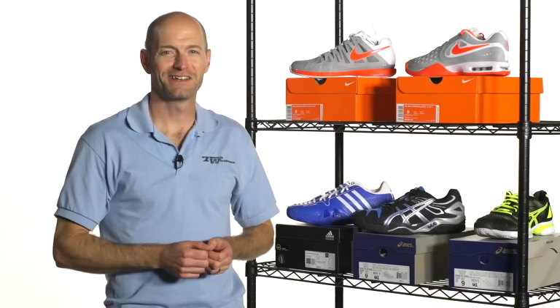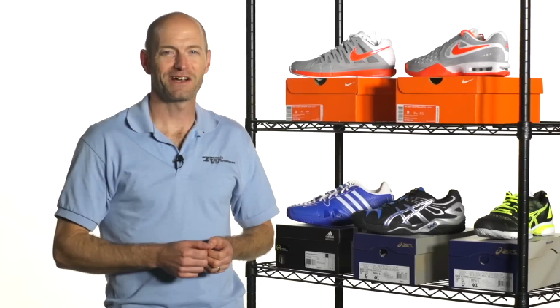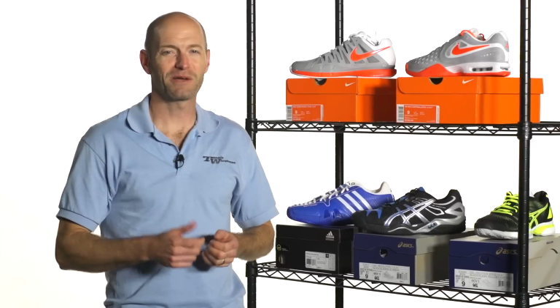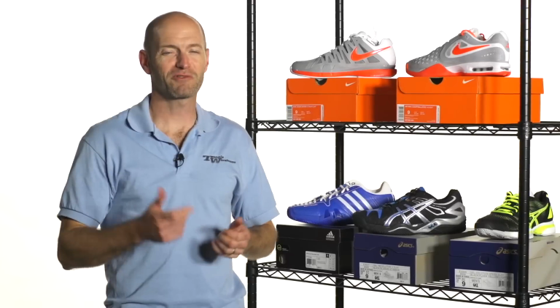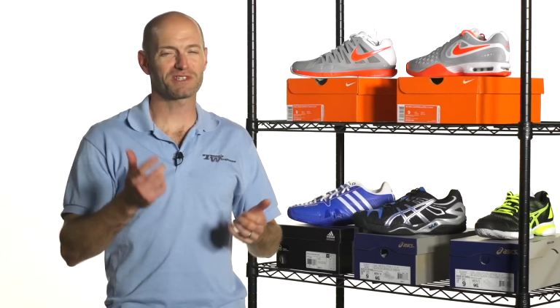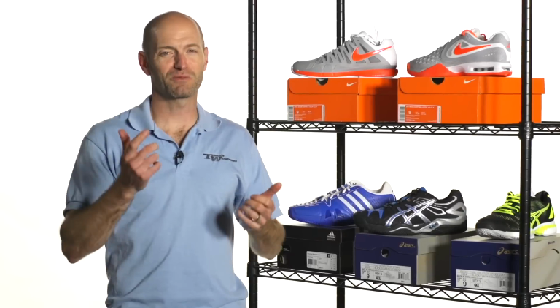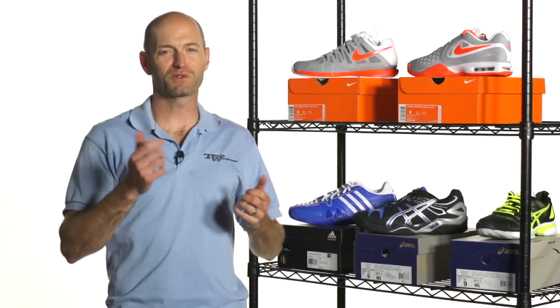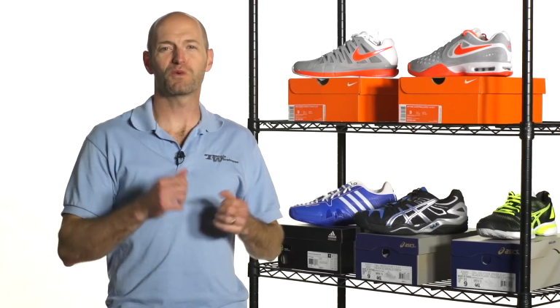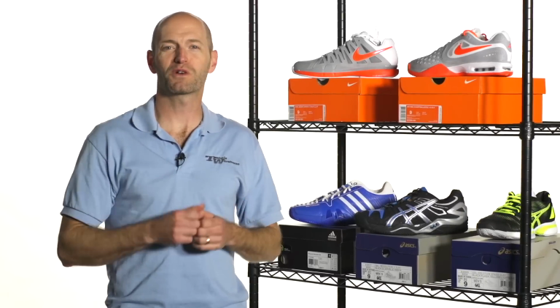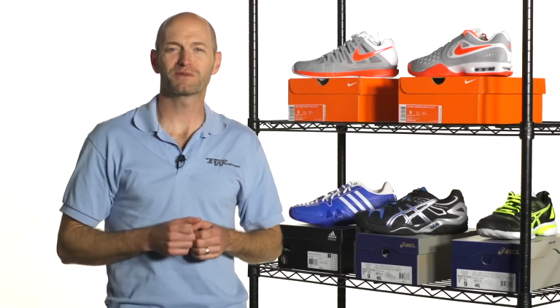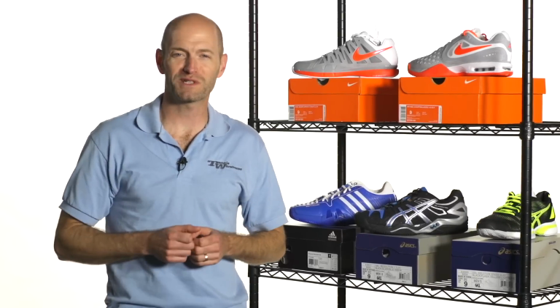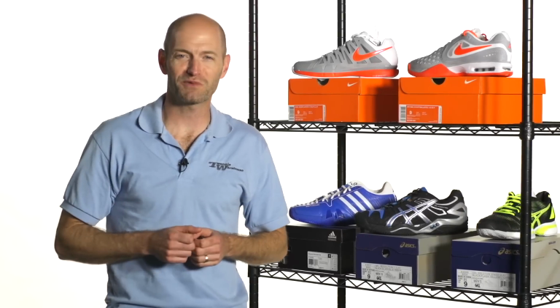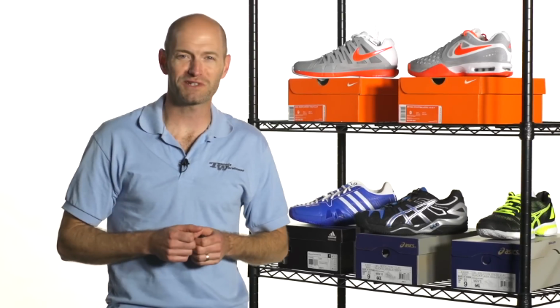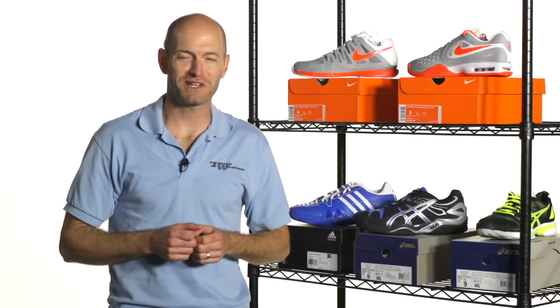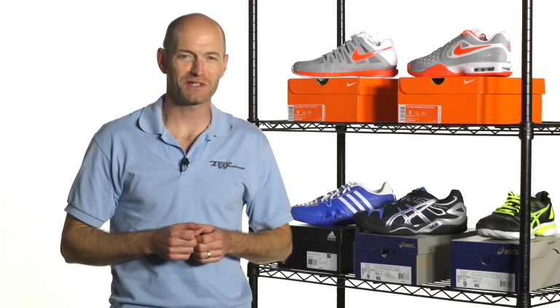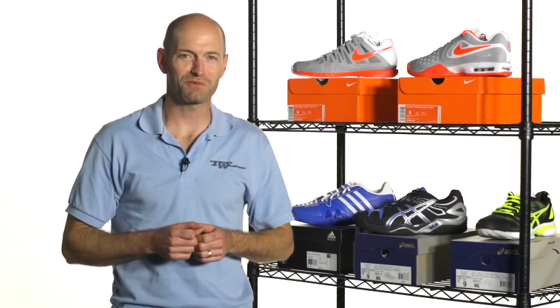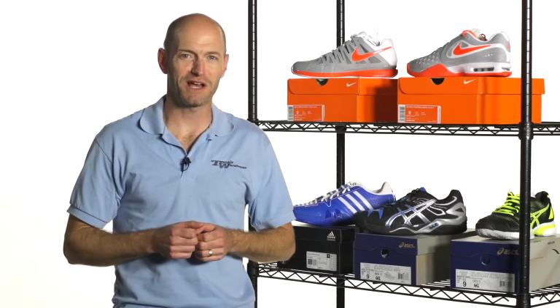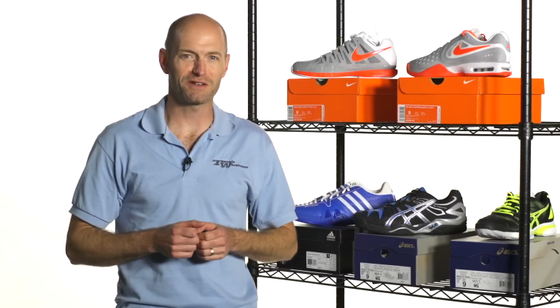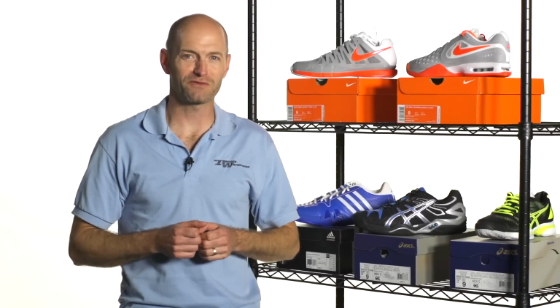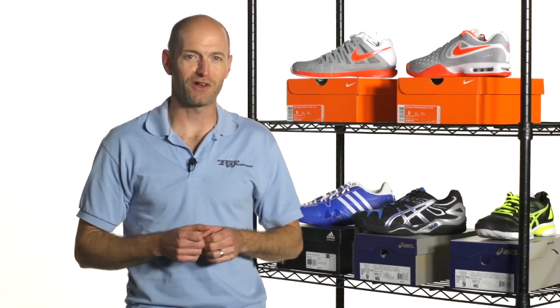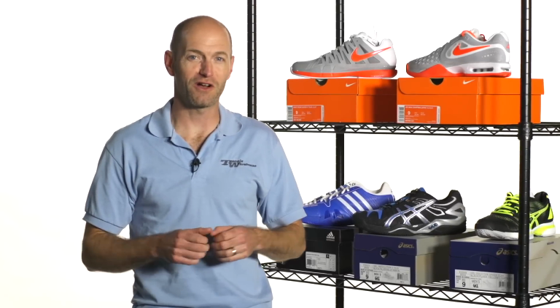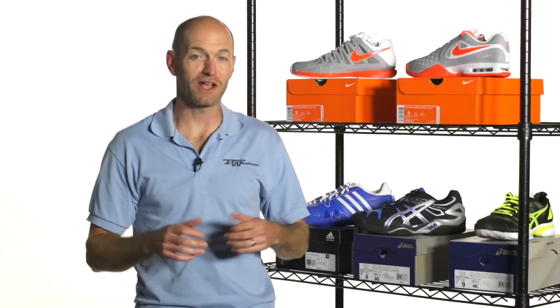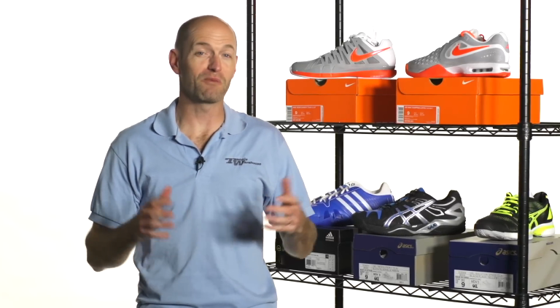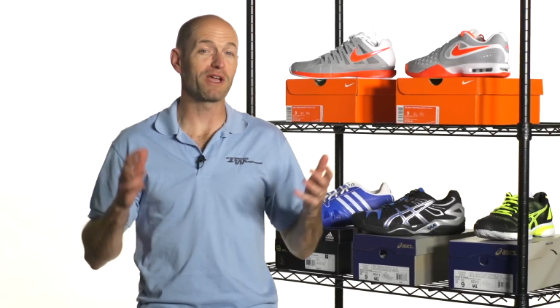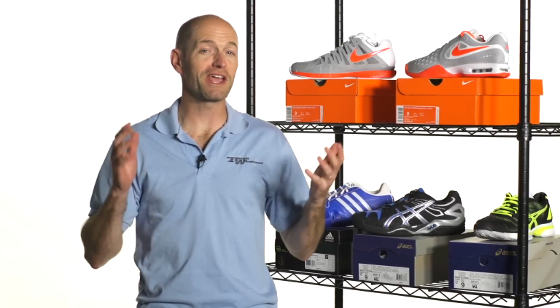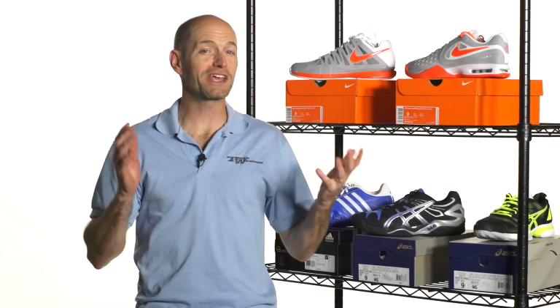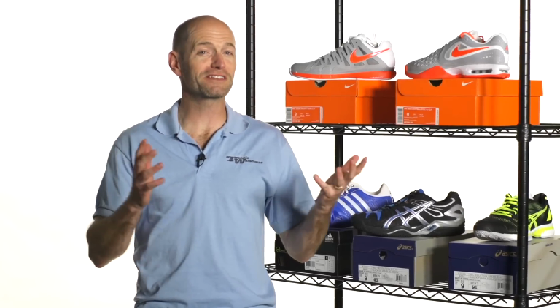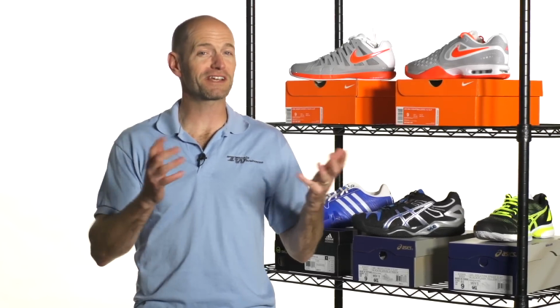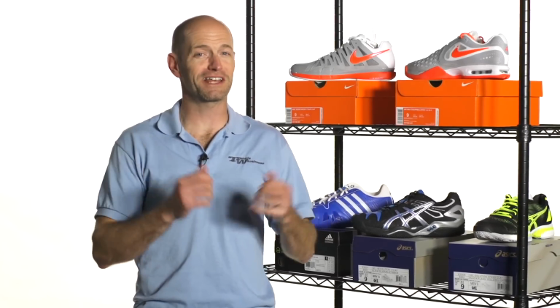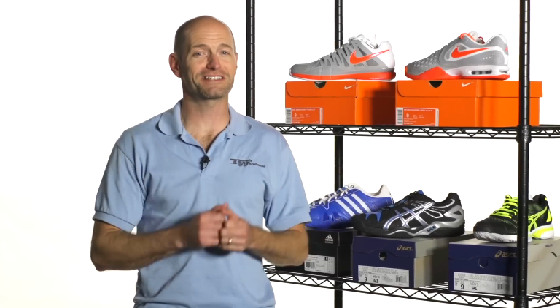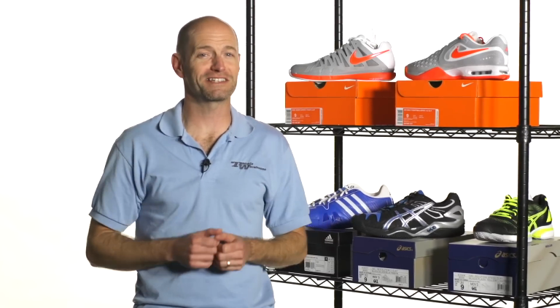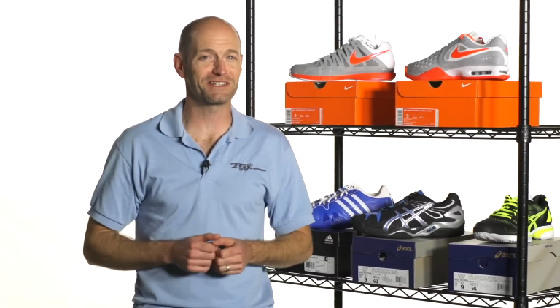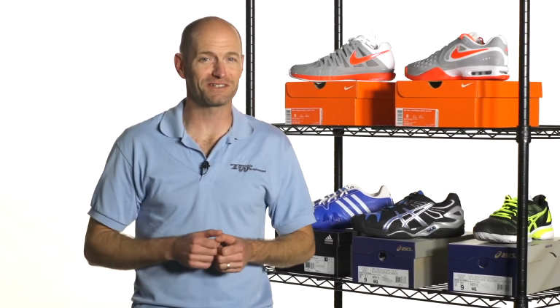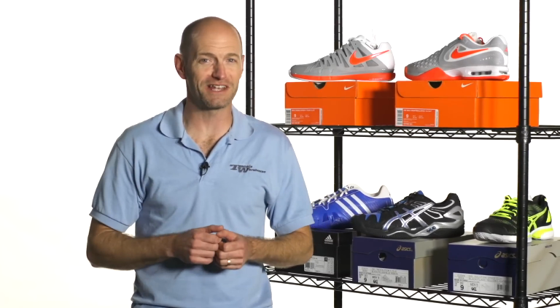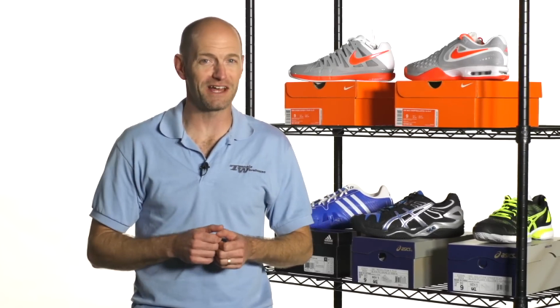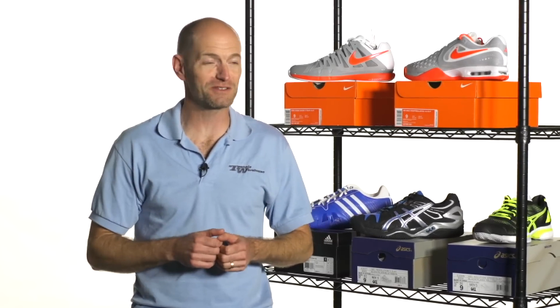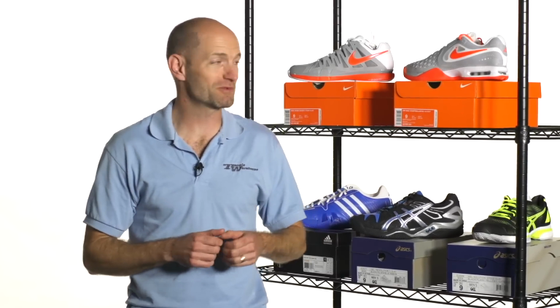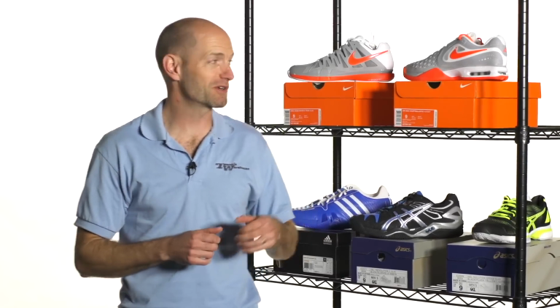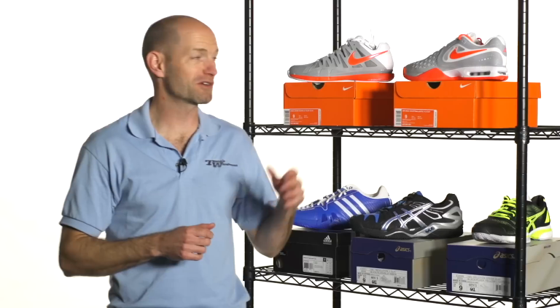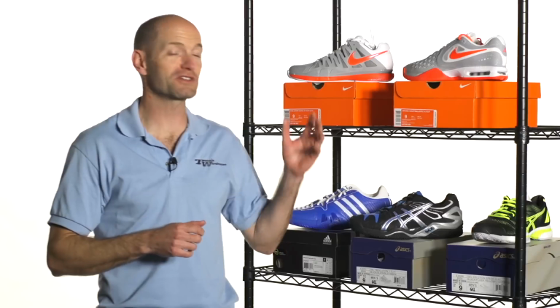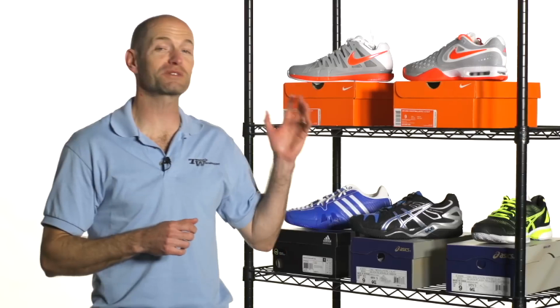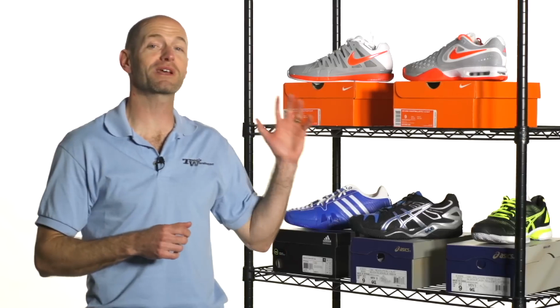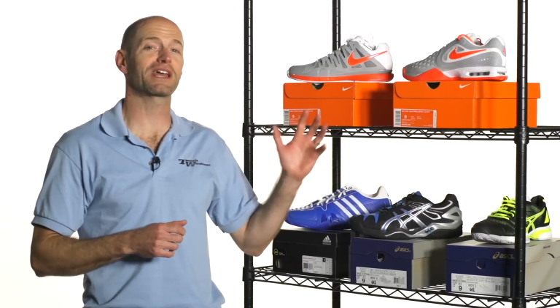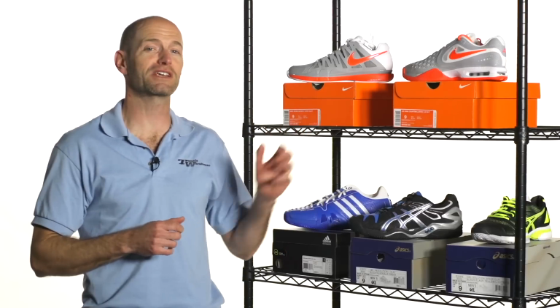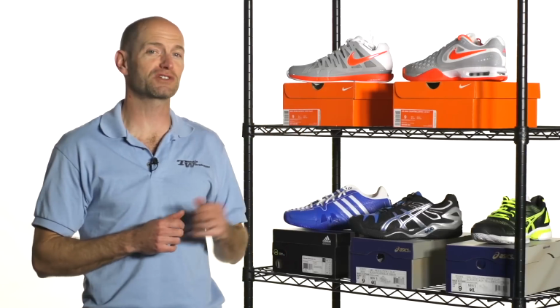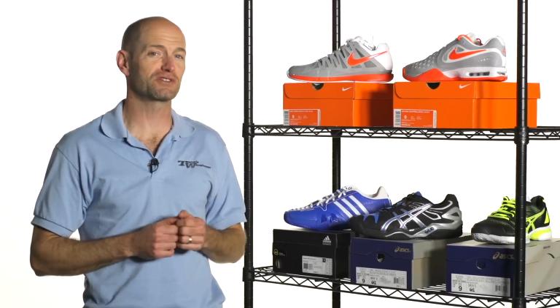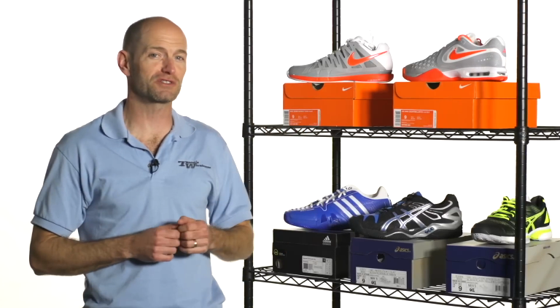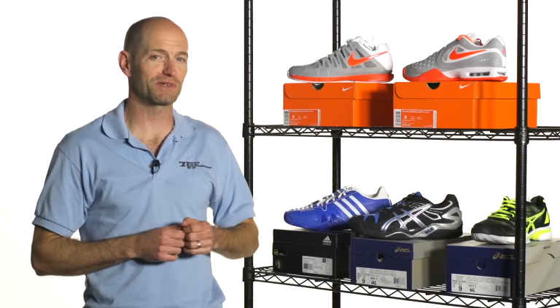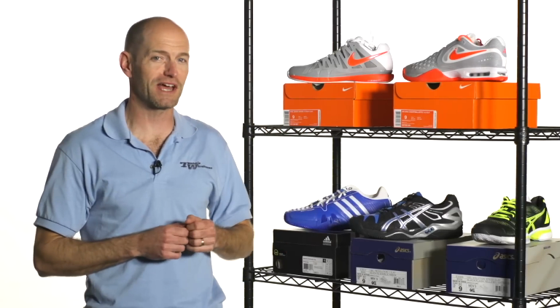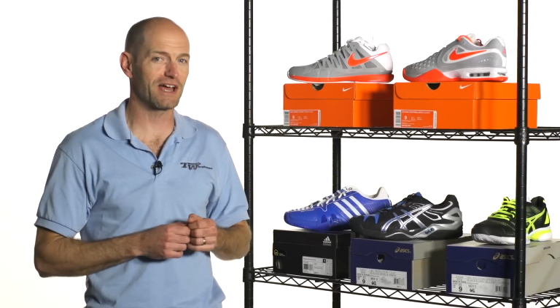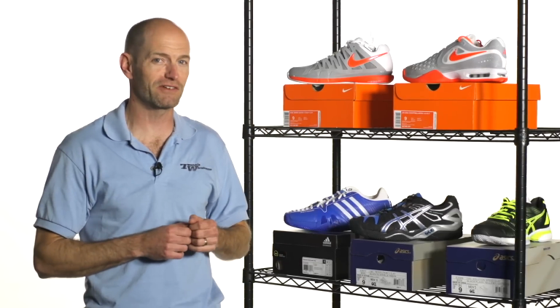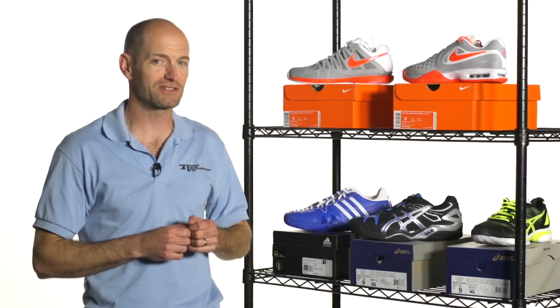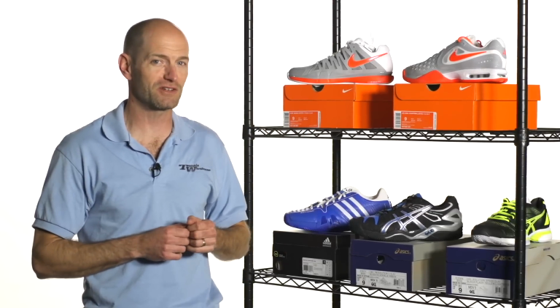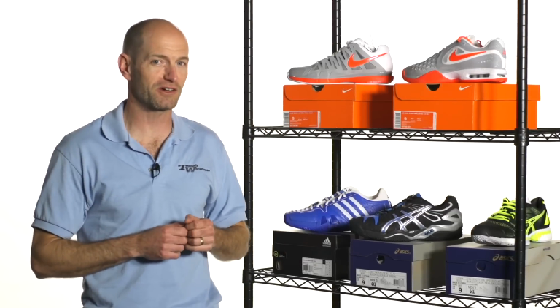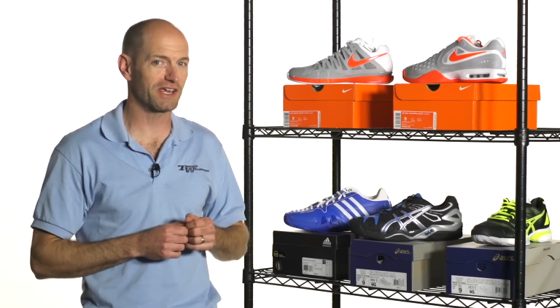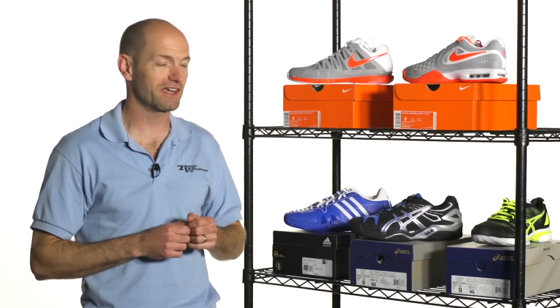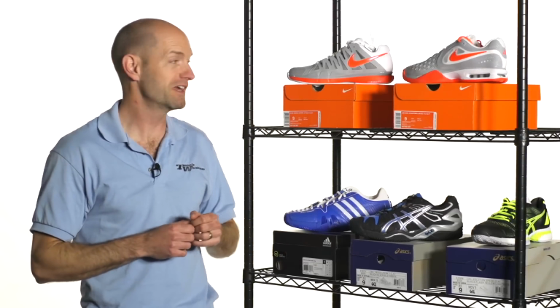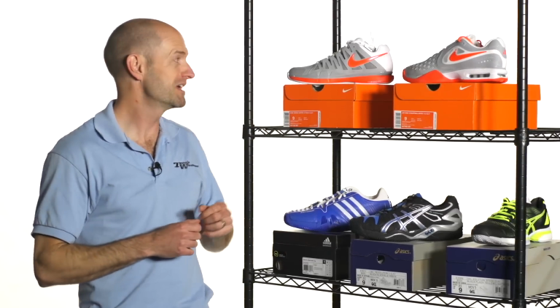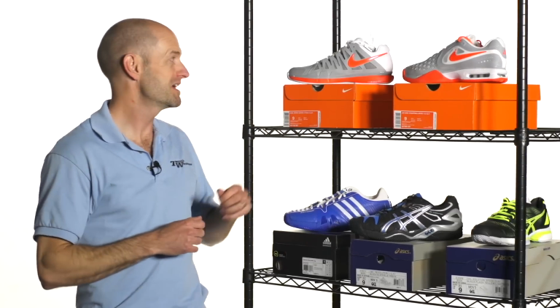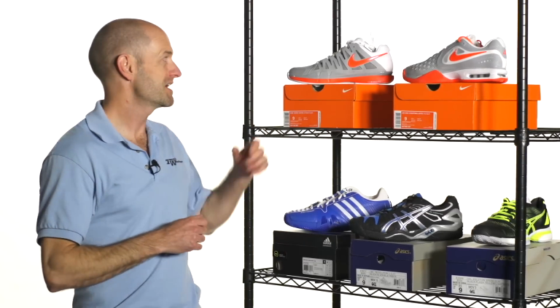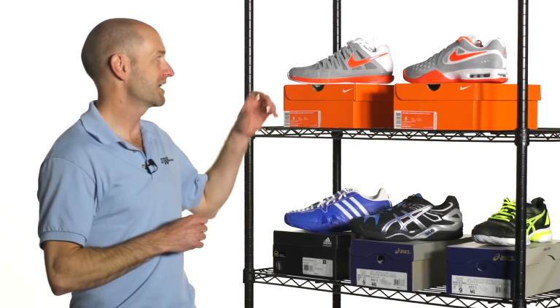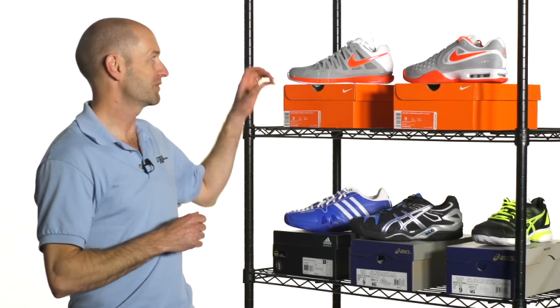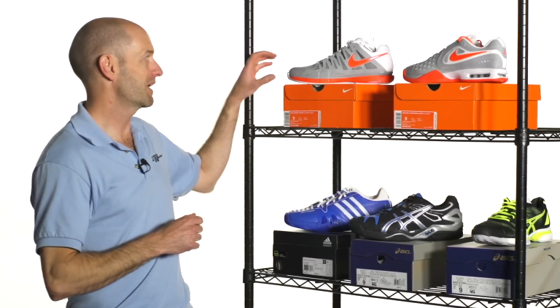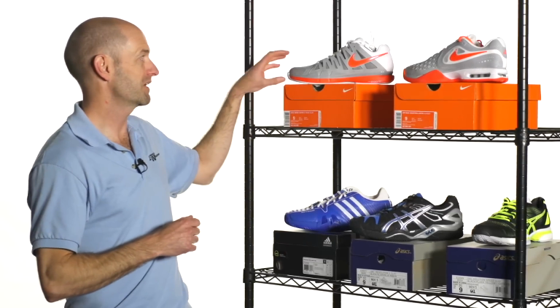I'm Chris Edwards. Welcome to this week's Tennis Warehouse vlog. We're in the clay season now, so we're going to look at some clay shoes that we have in stock here in the warehouse.